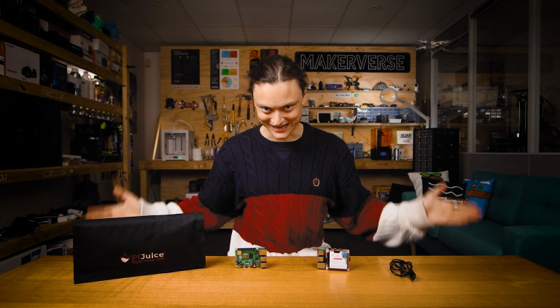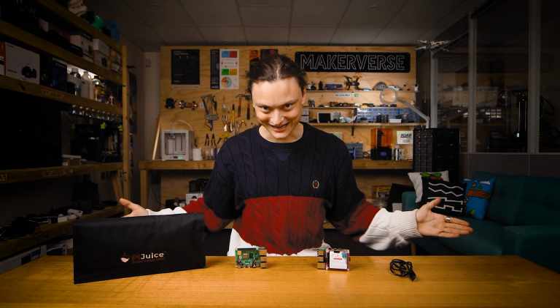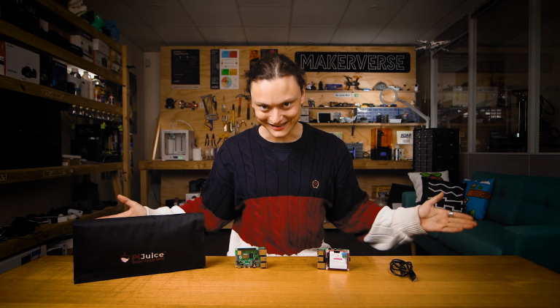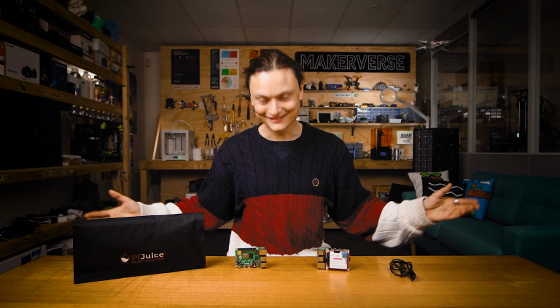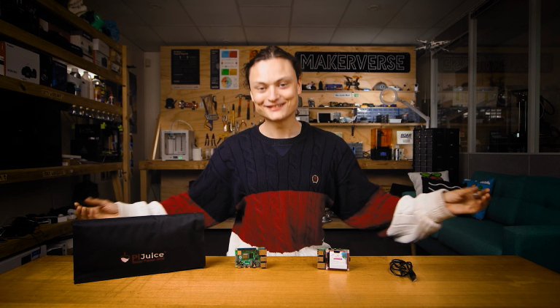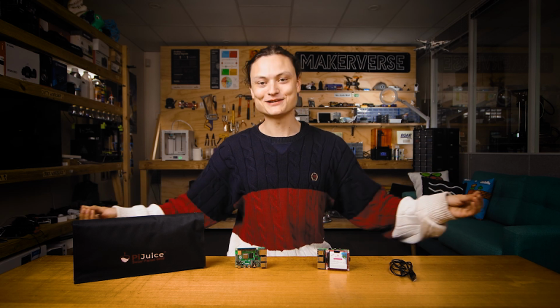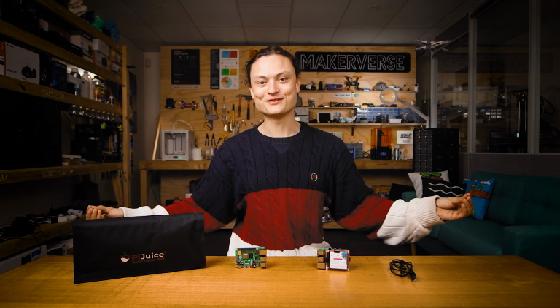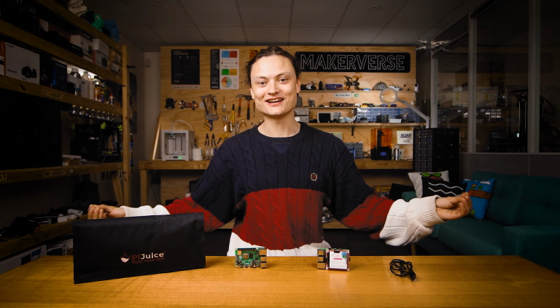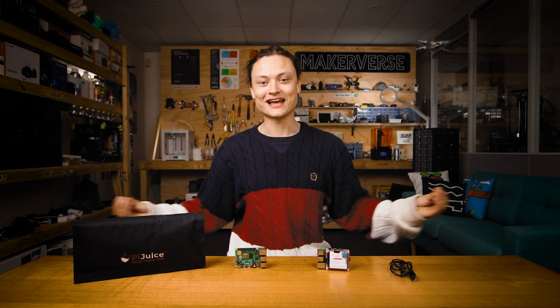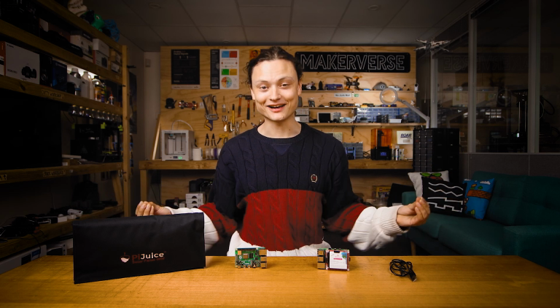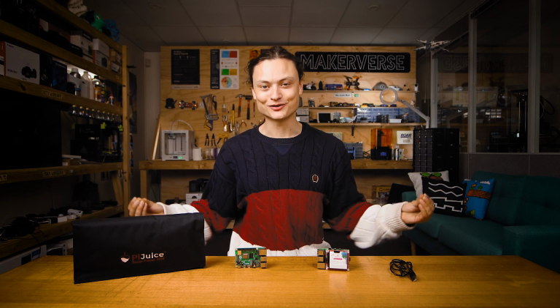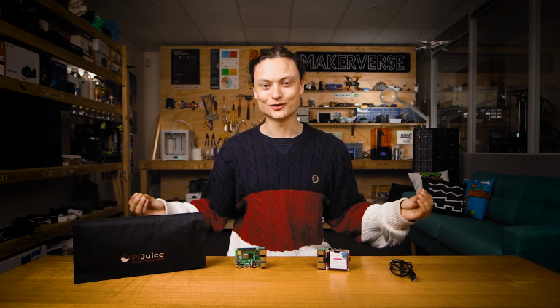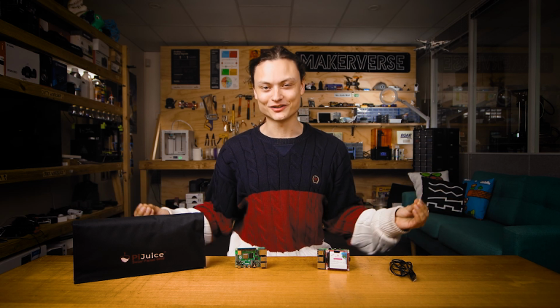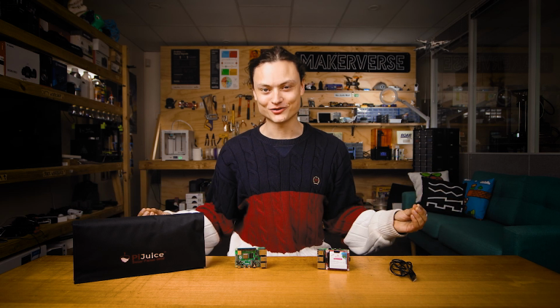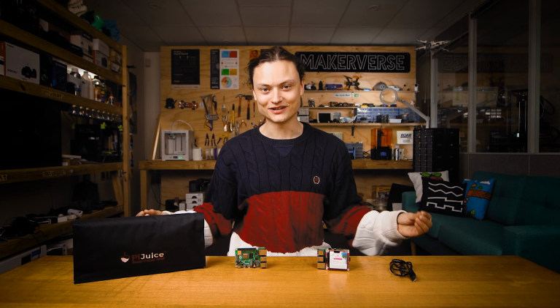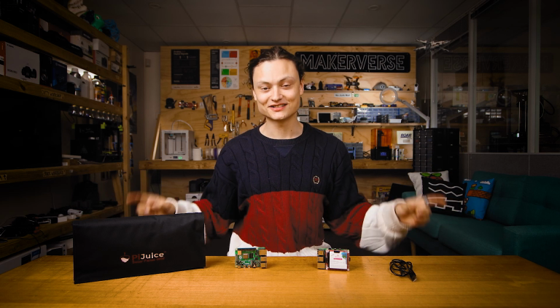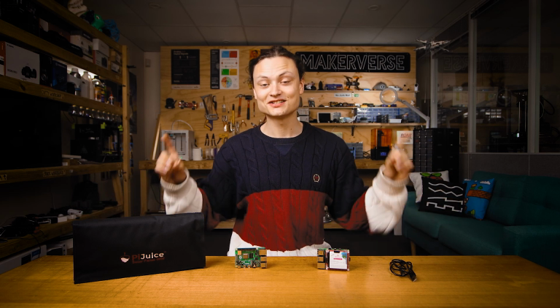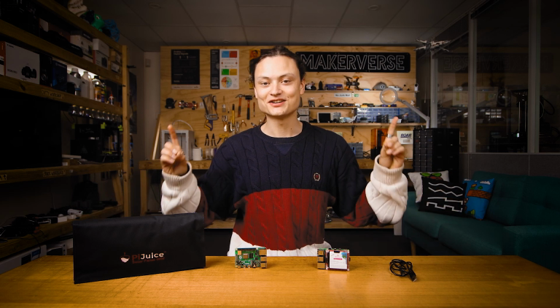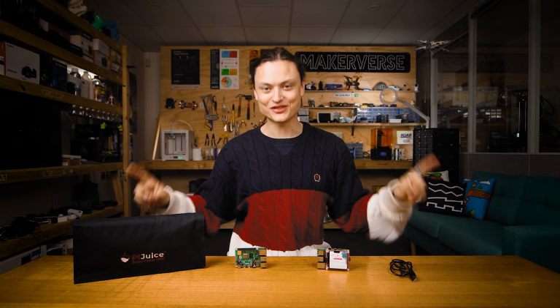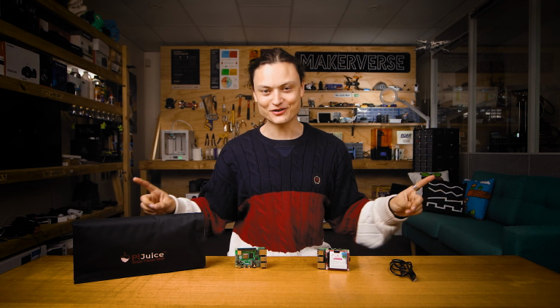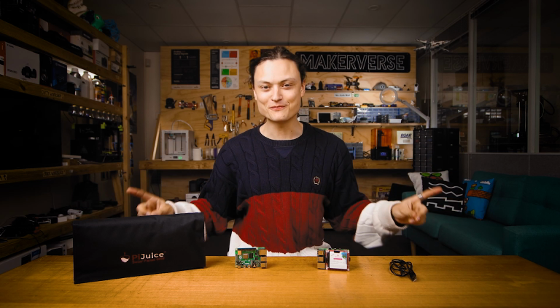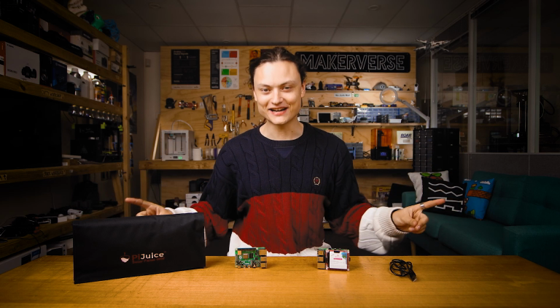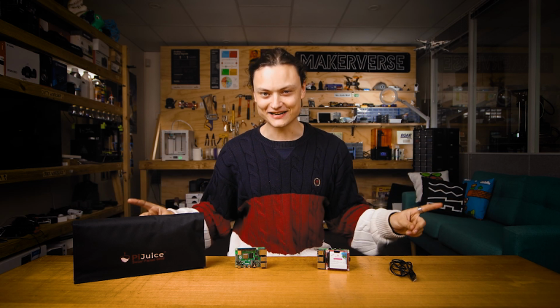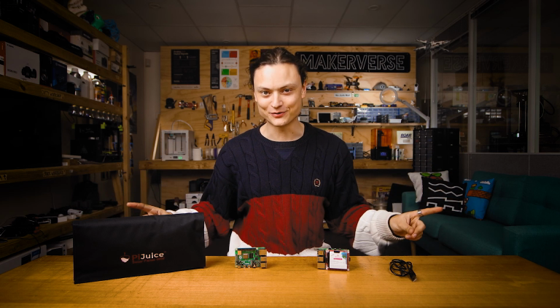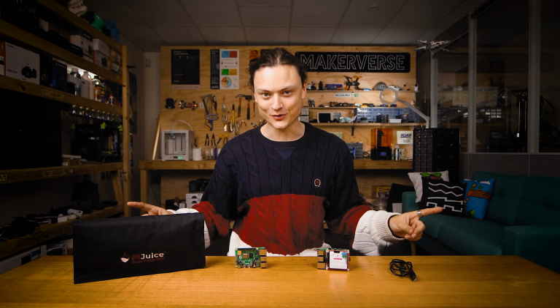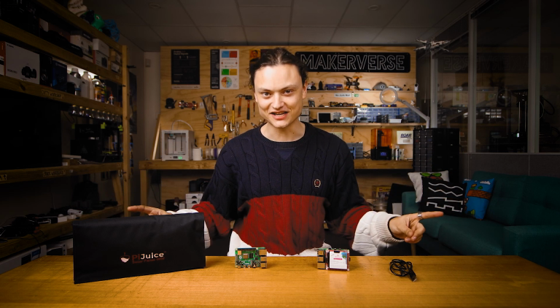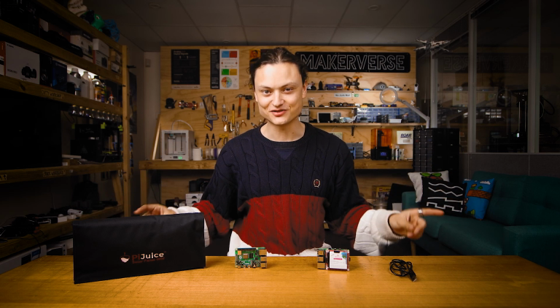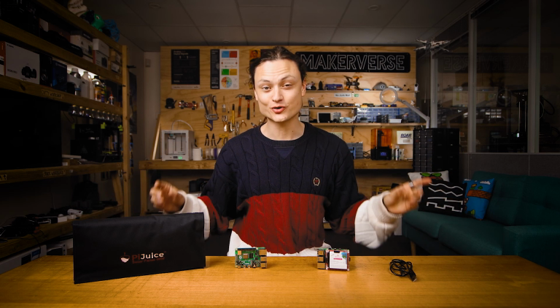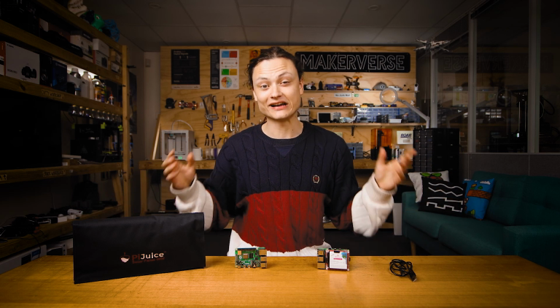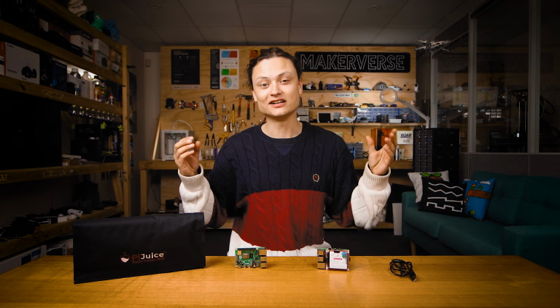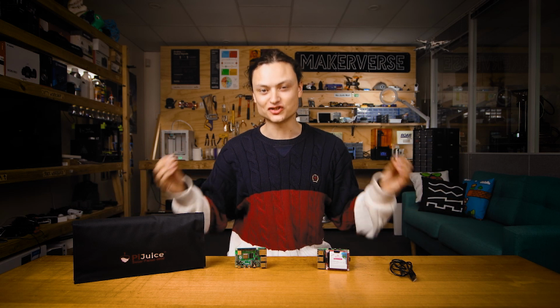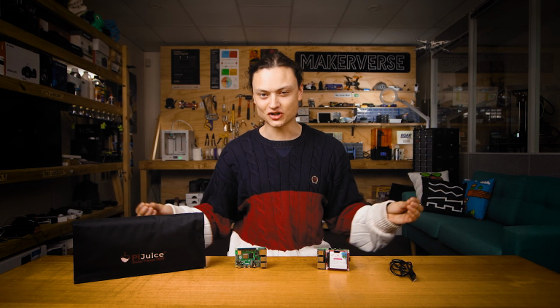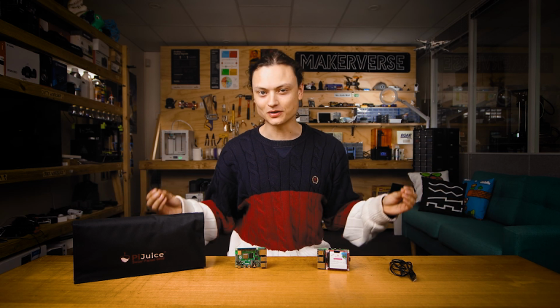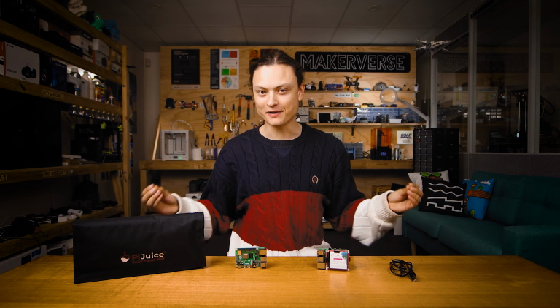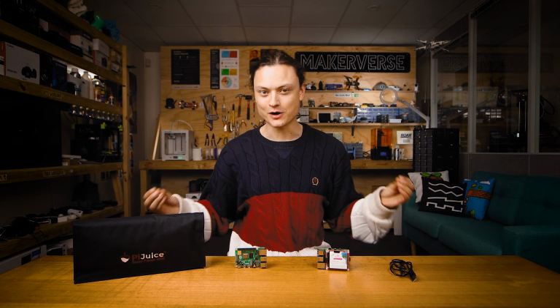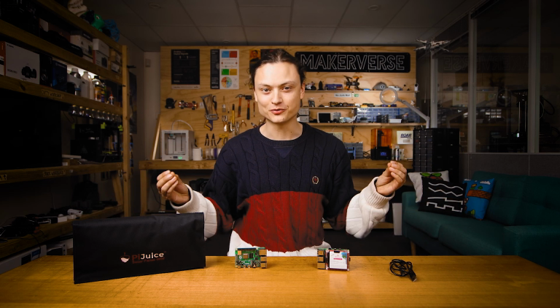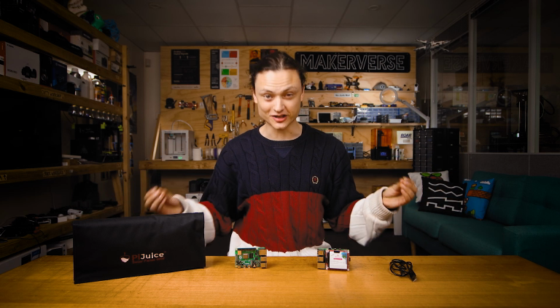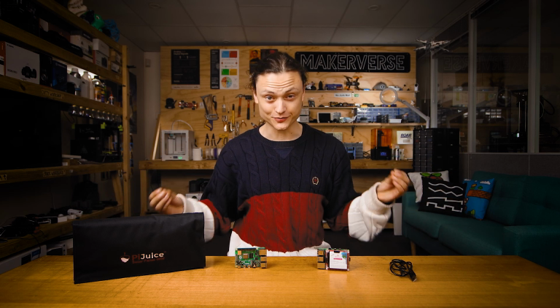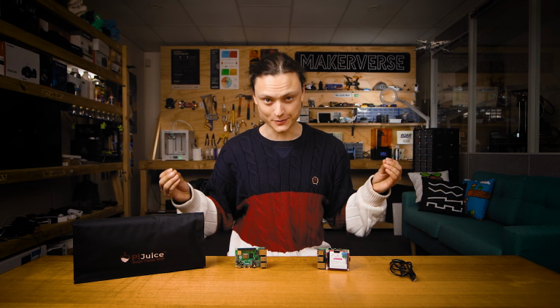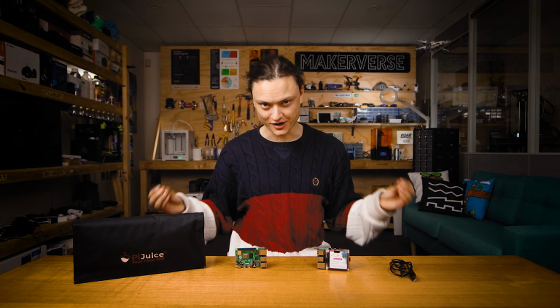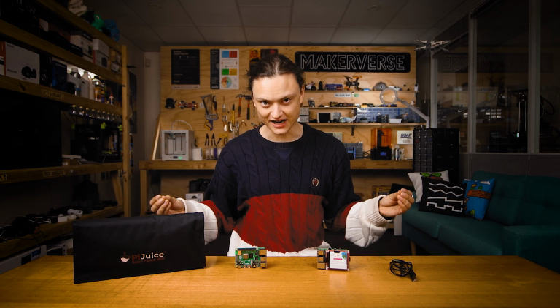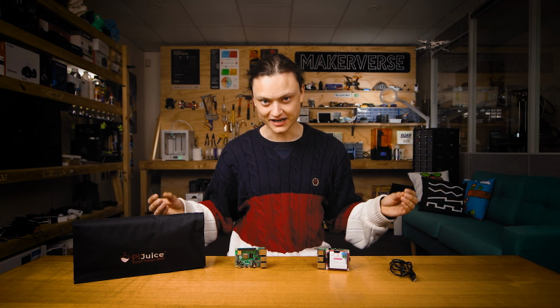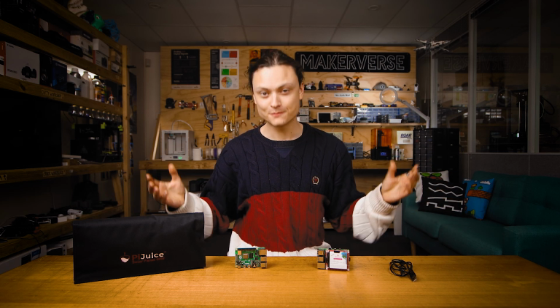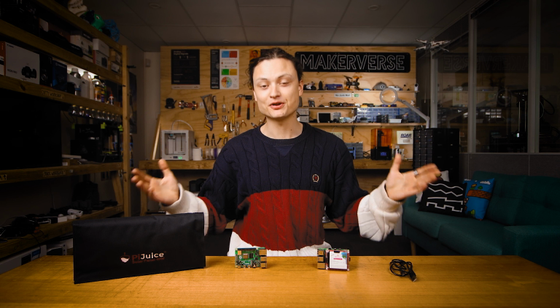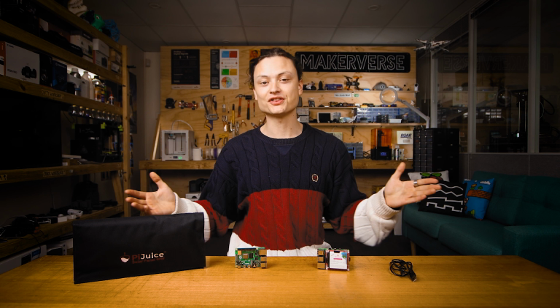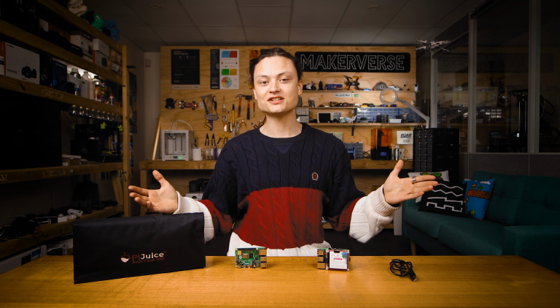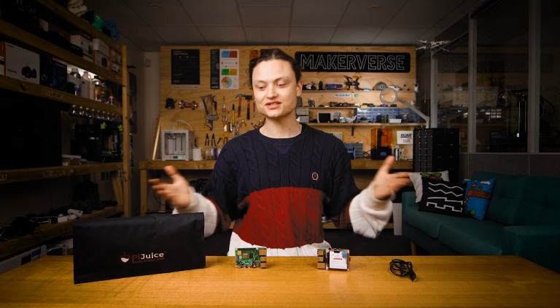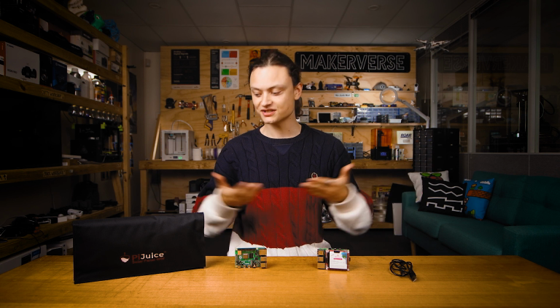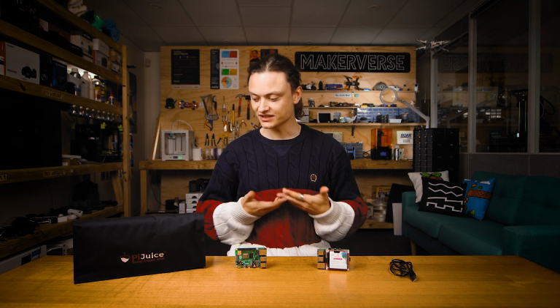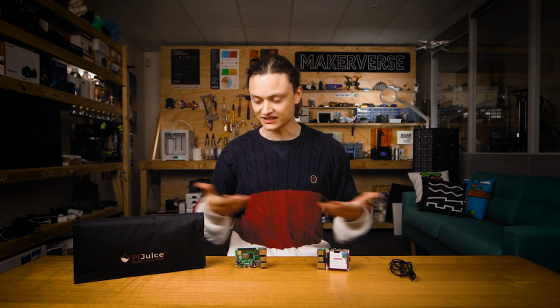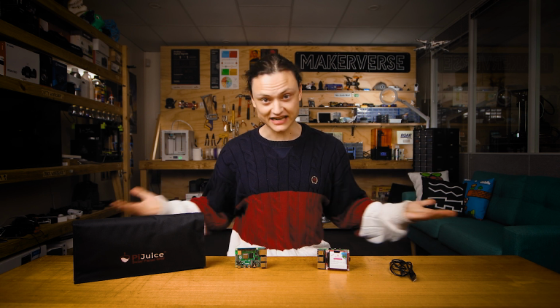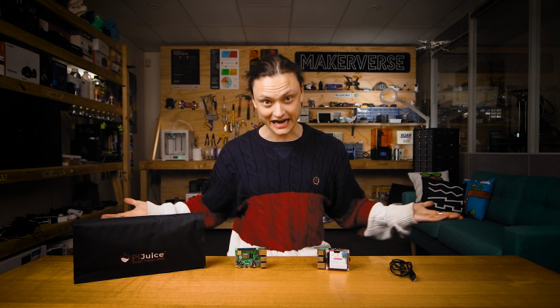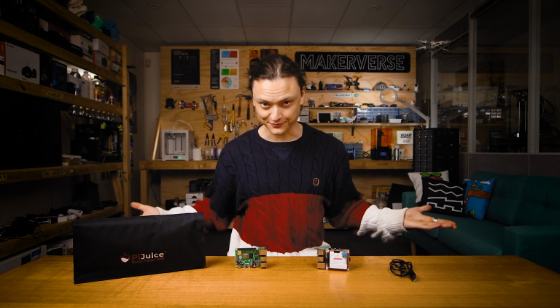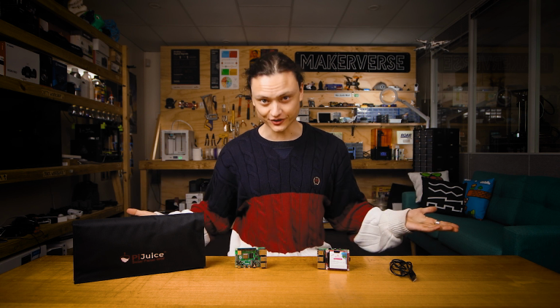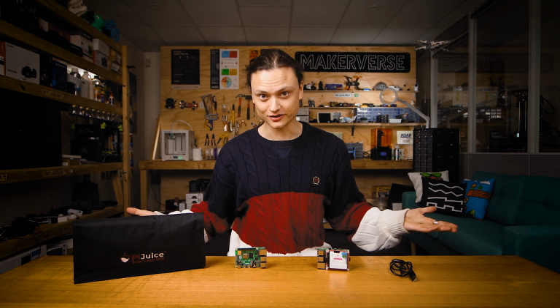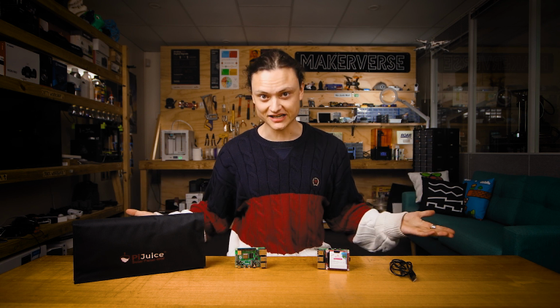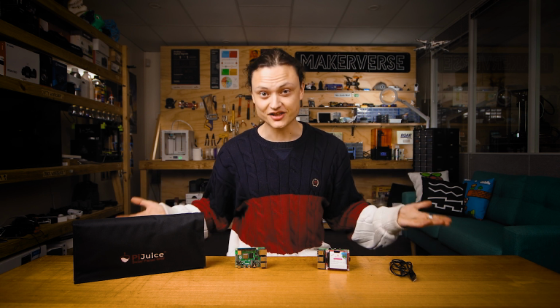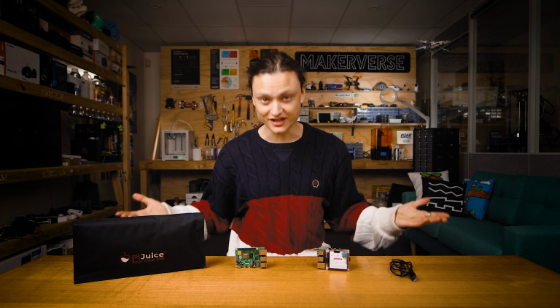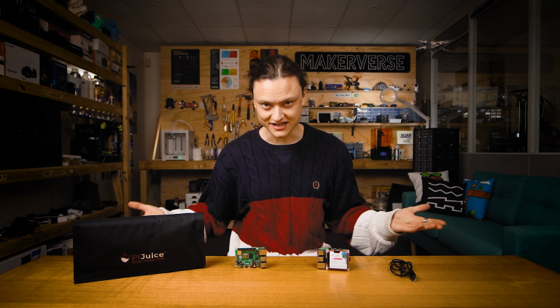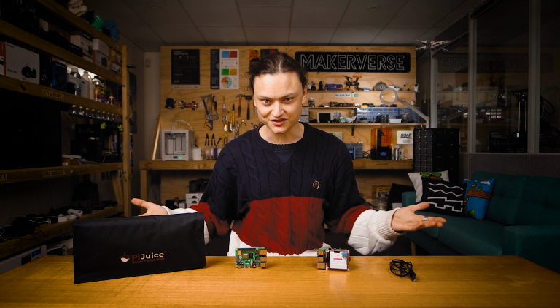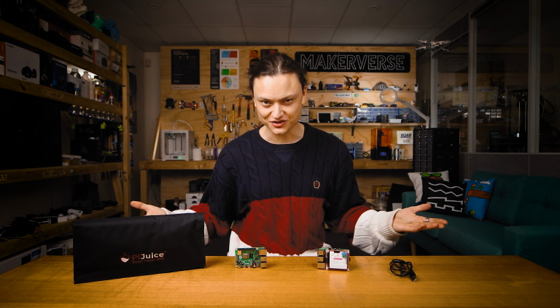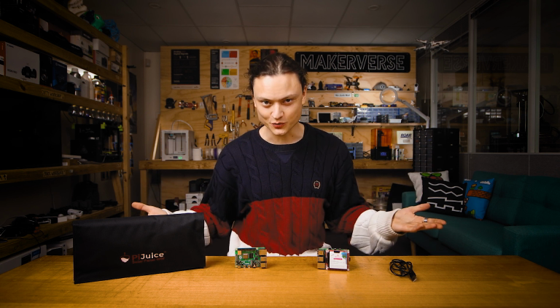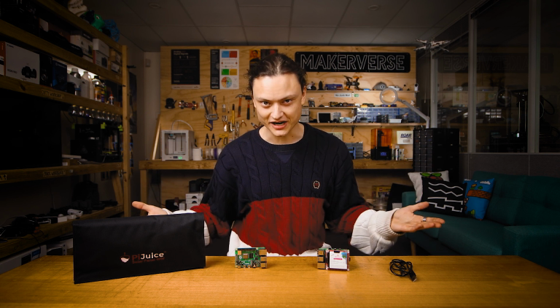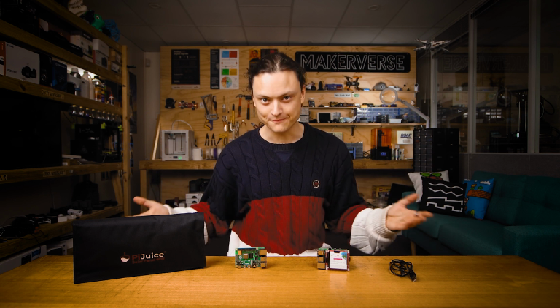Hey gang, Tim here at Core Electronics. There are many different ways to create a solar powered Raspberry Pi, but this is absolutely the easiest way.